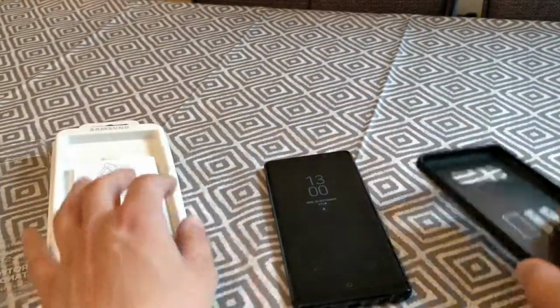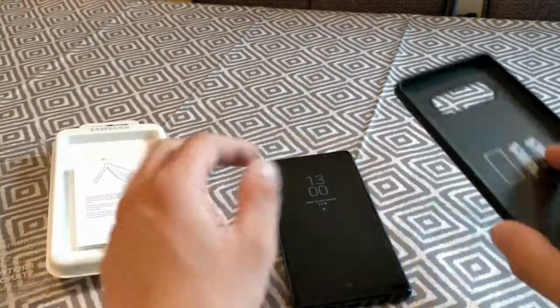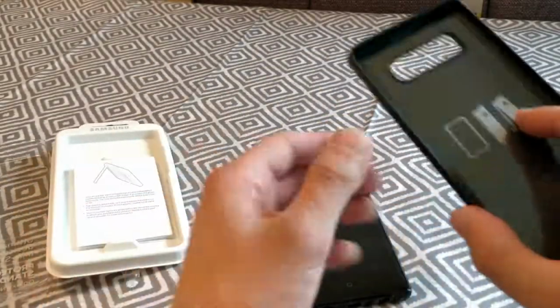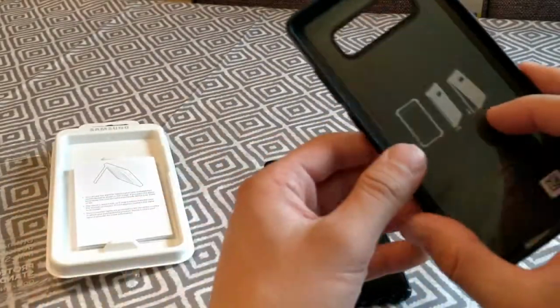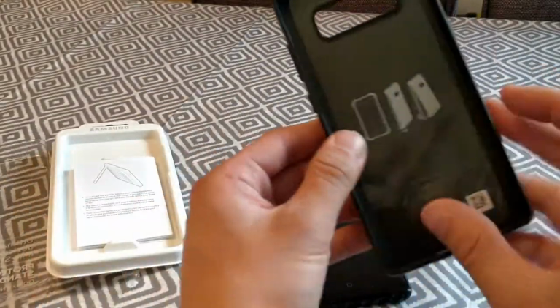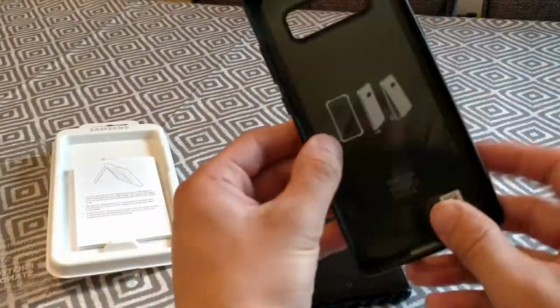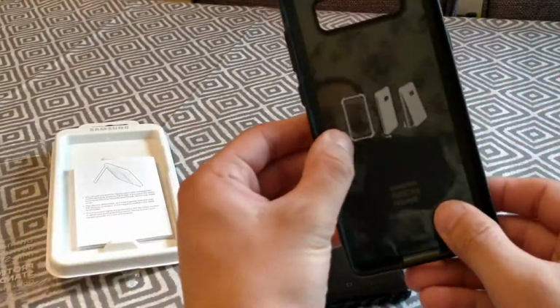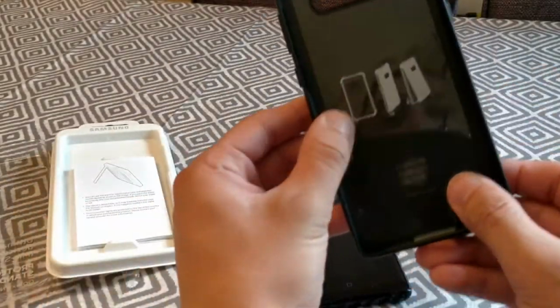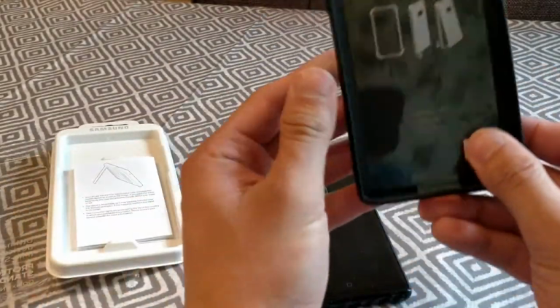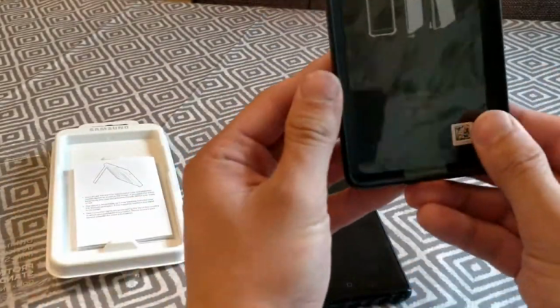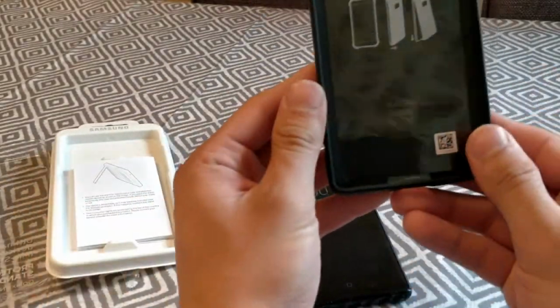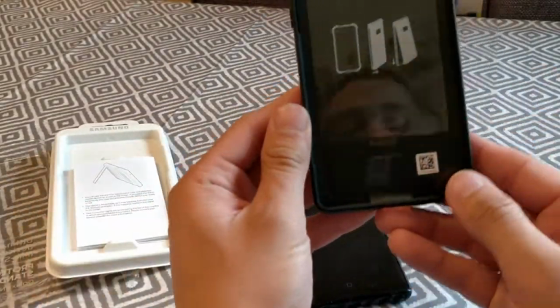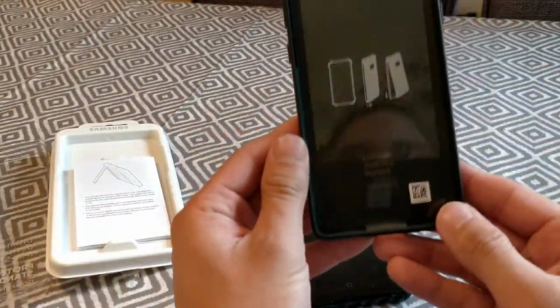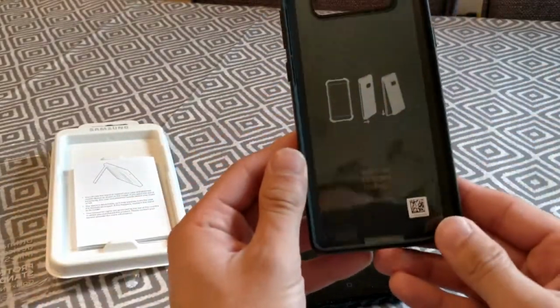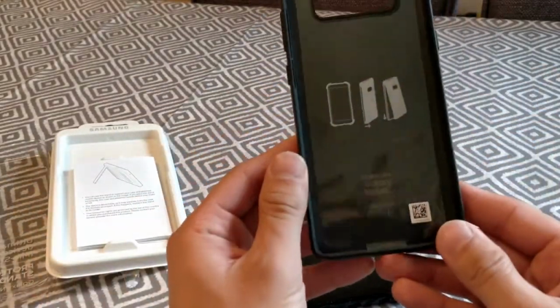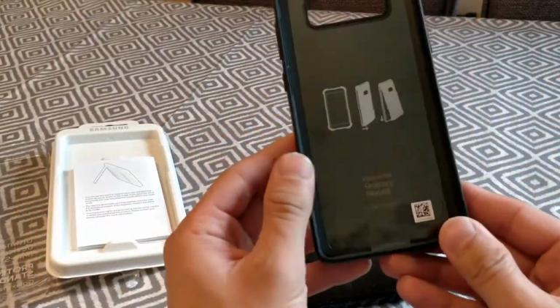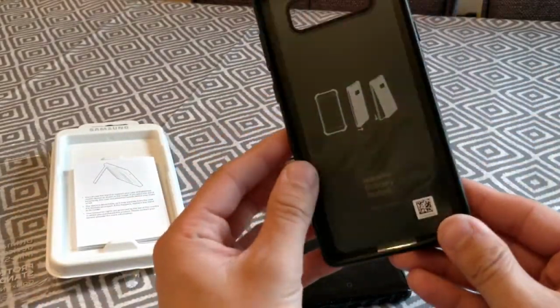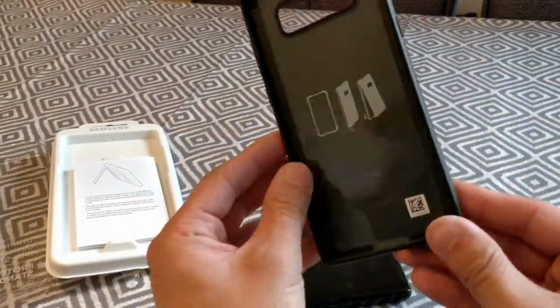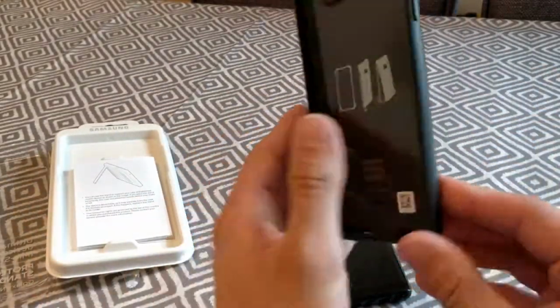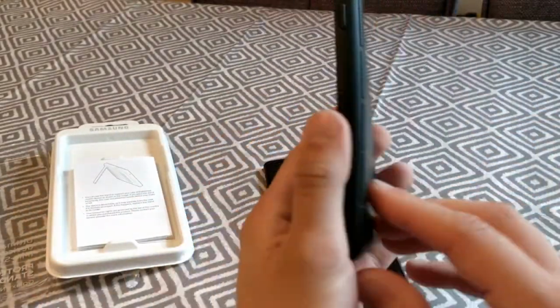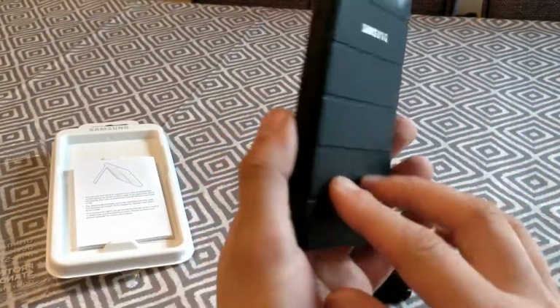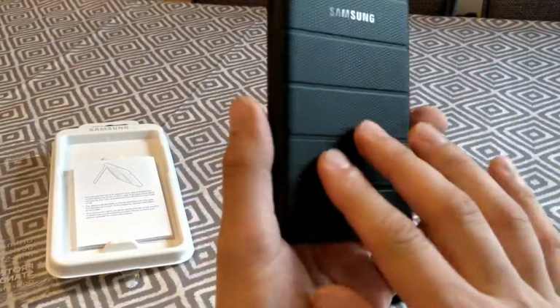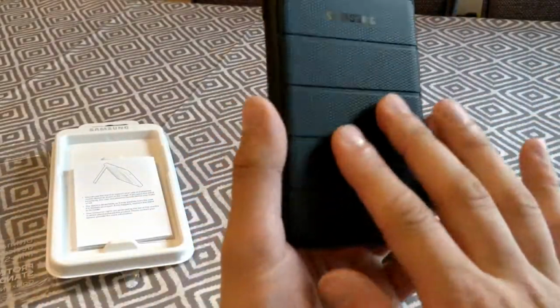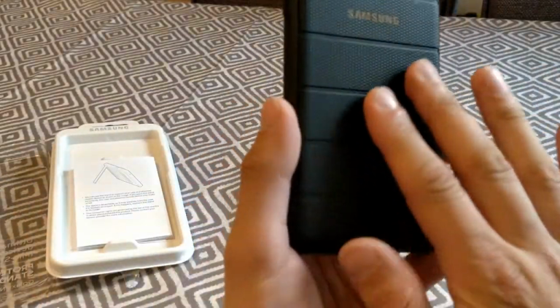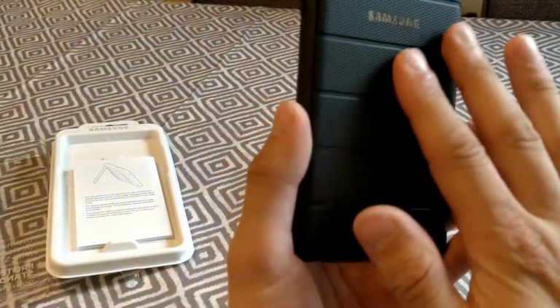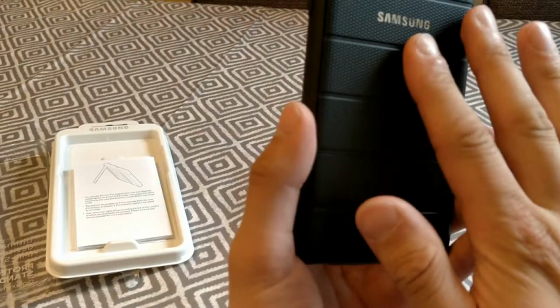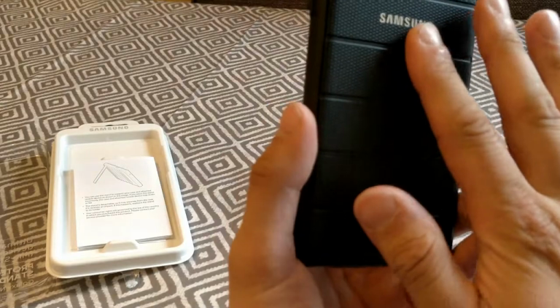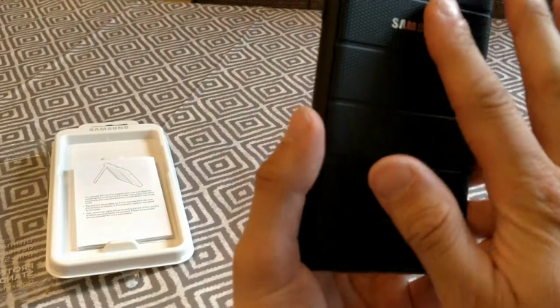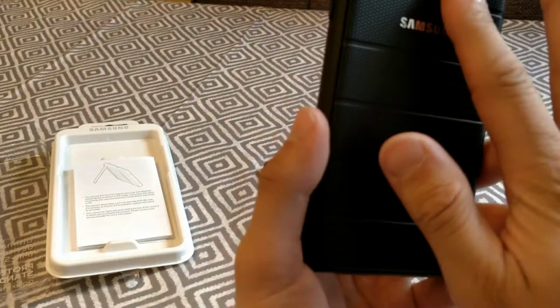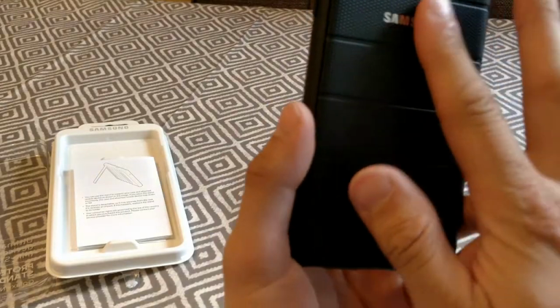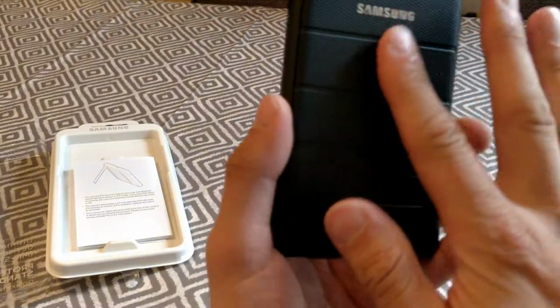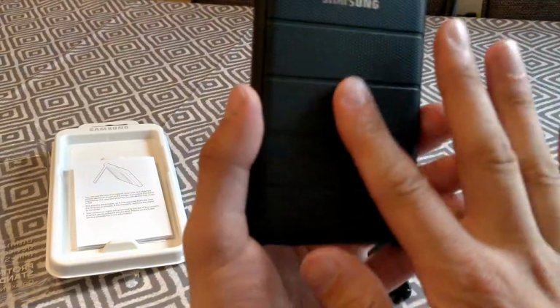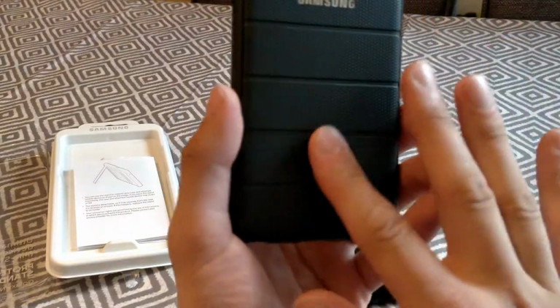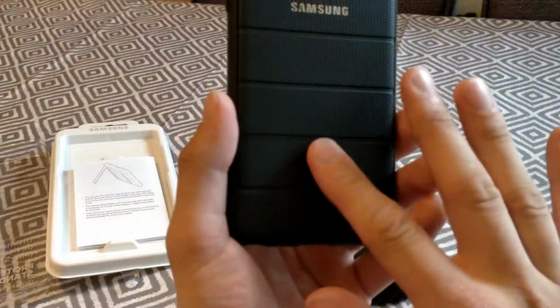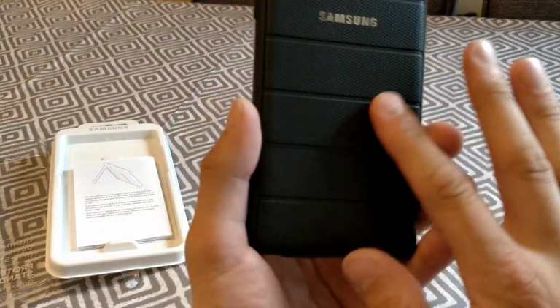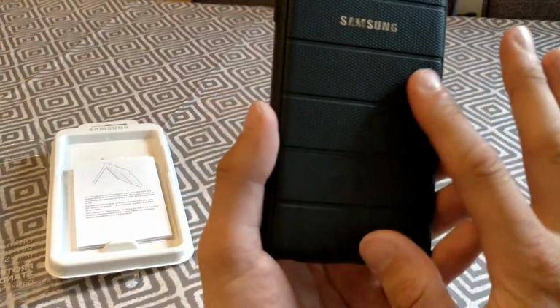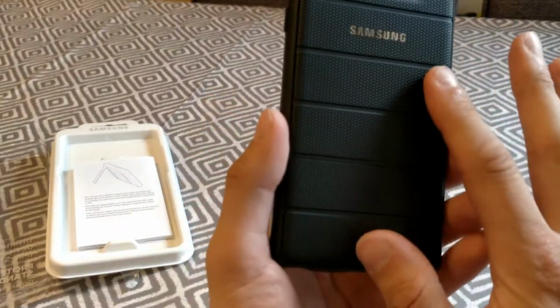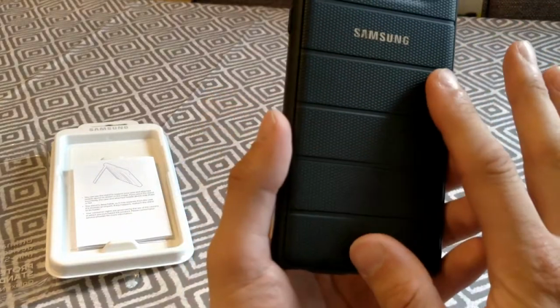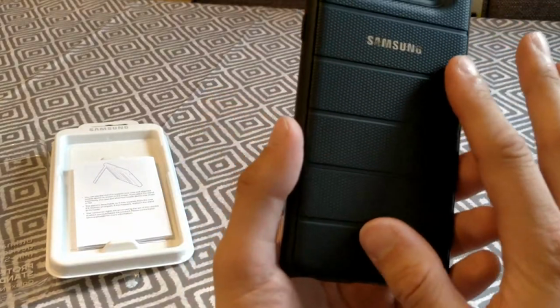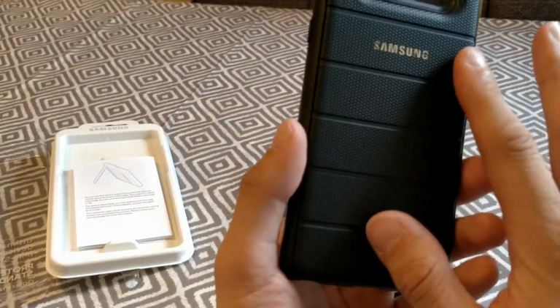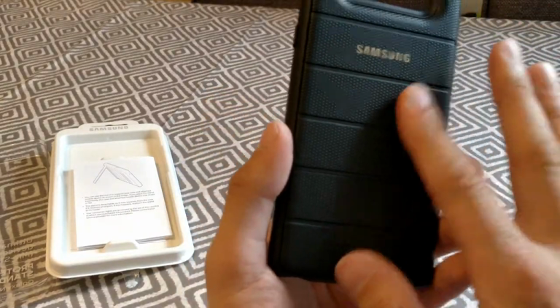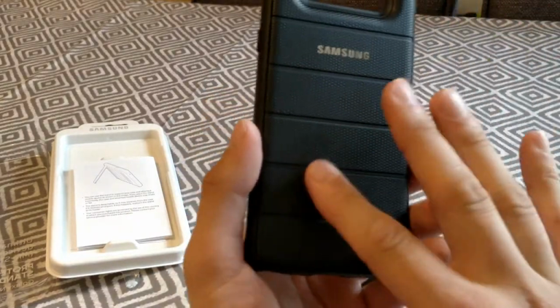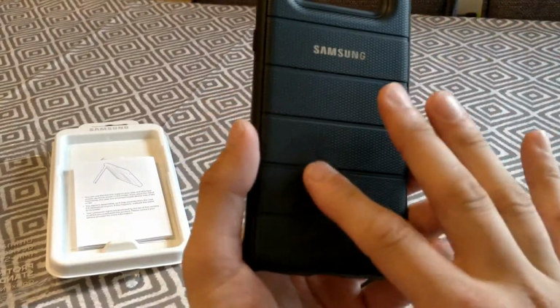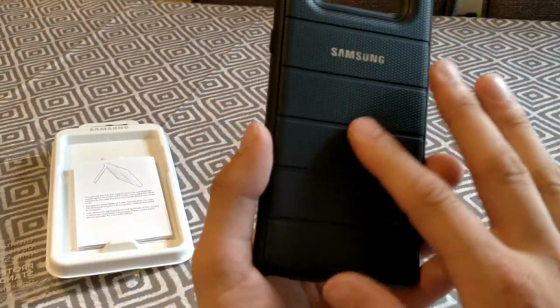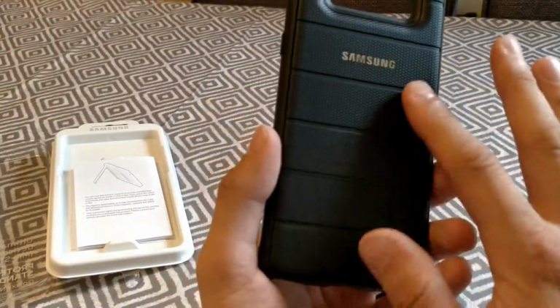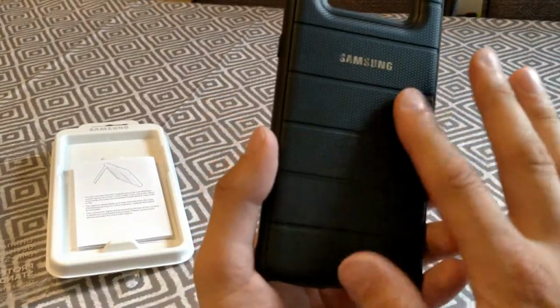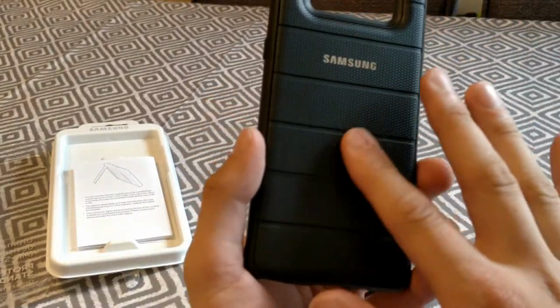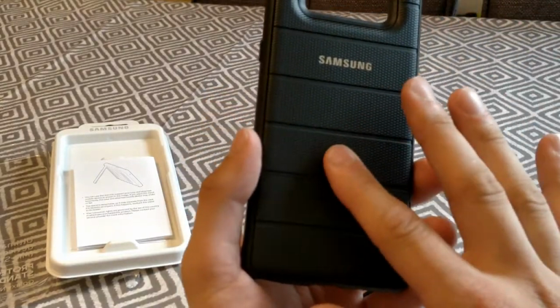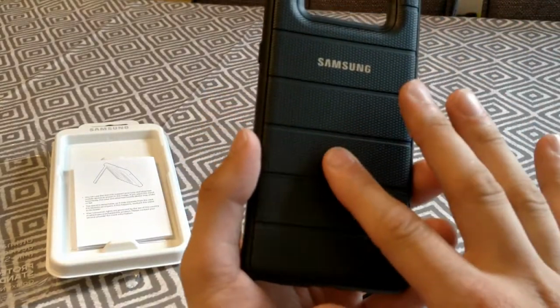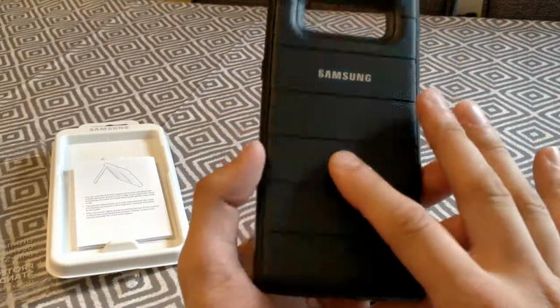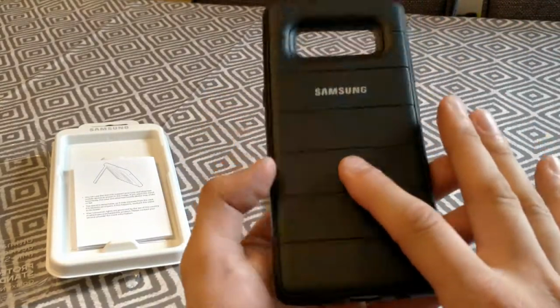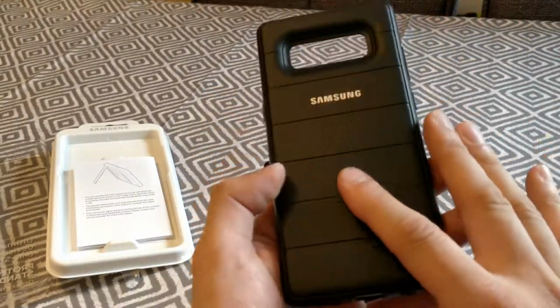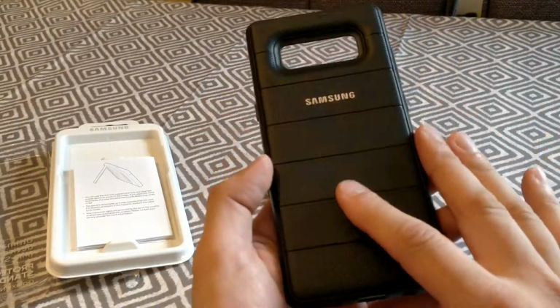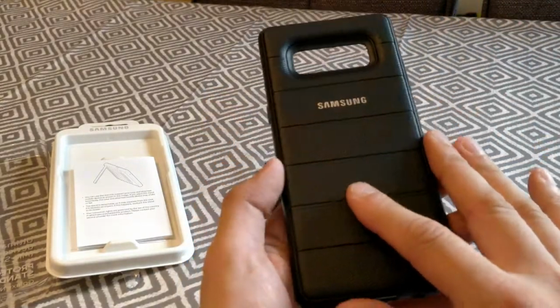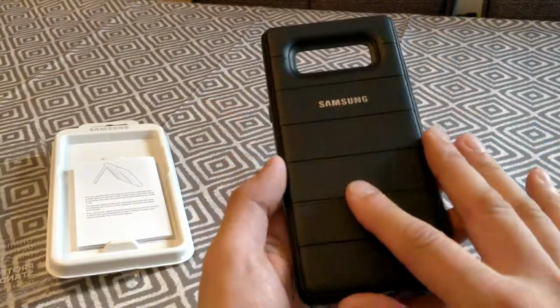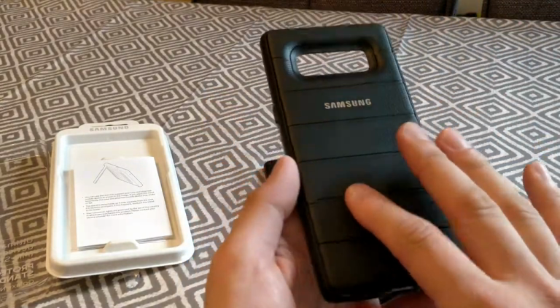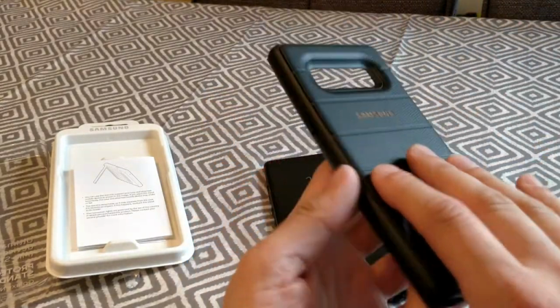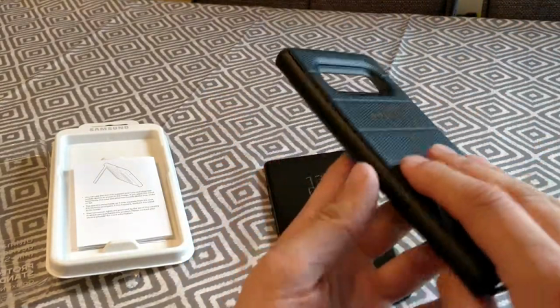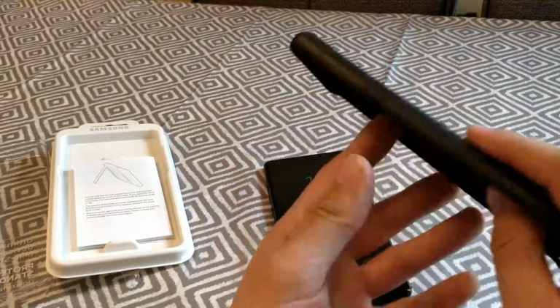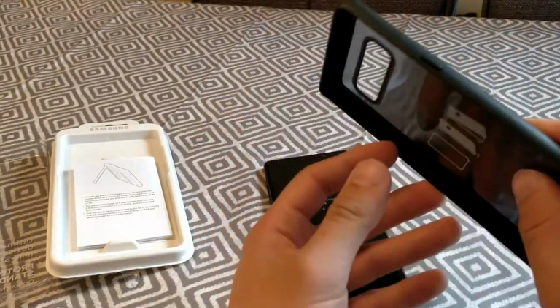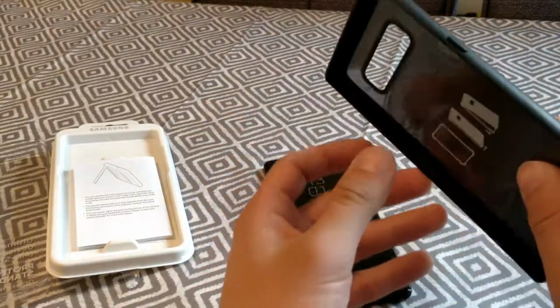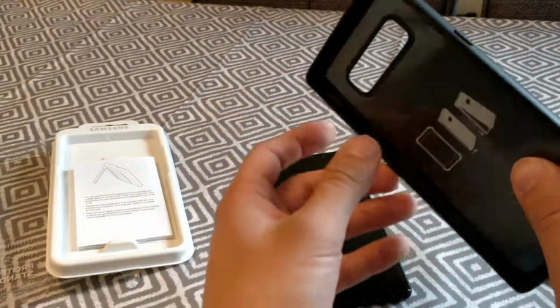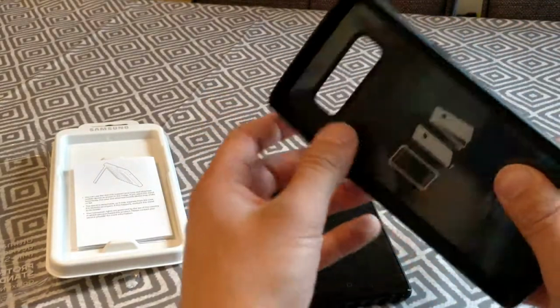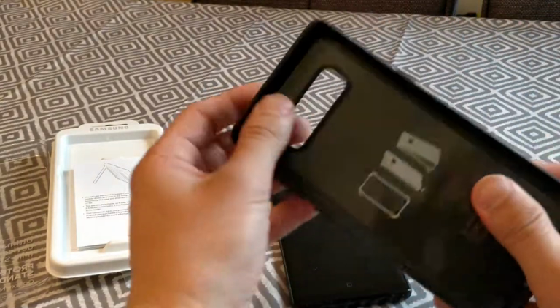So the case itself, it feels really nice — to my fingers it feels quite rugged.